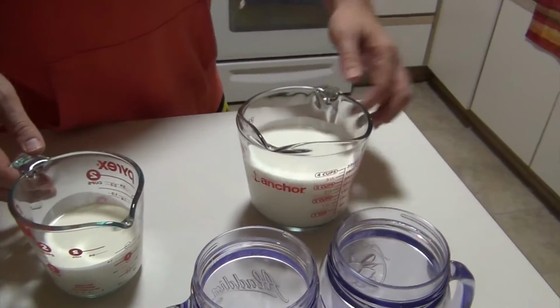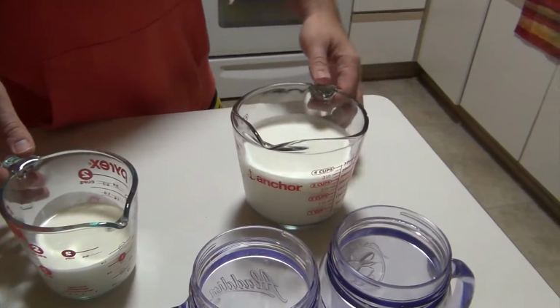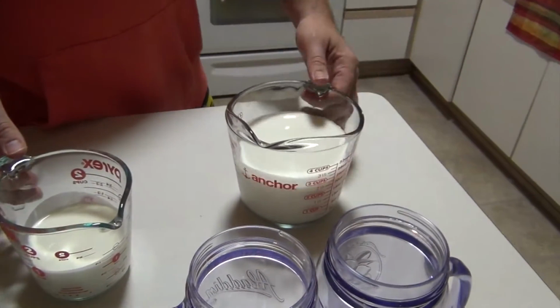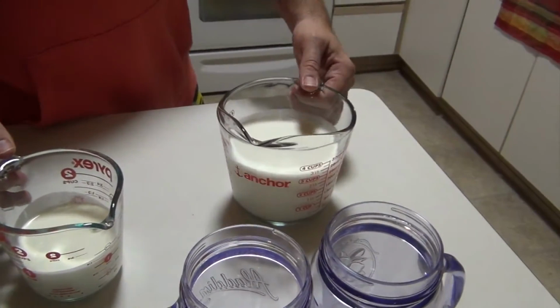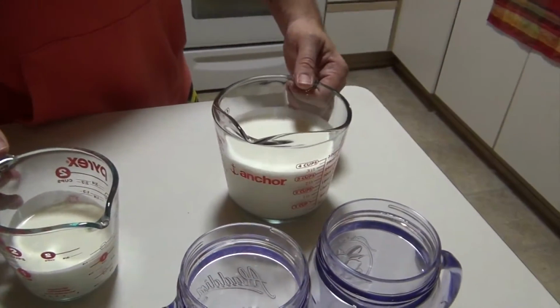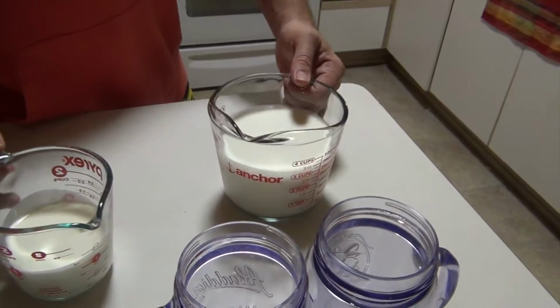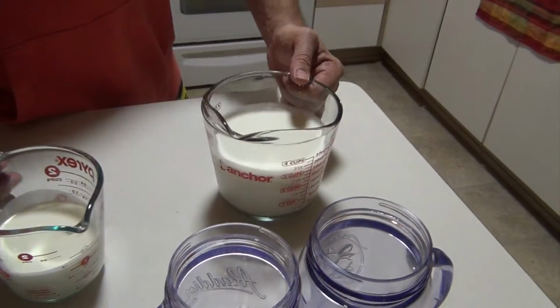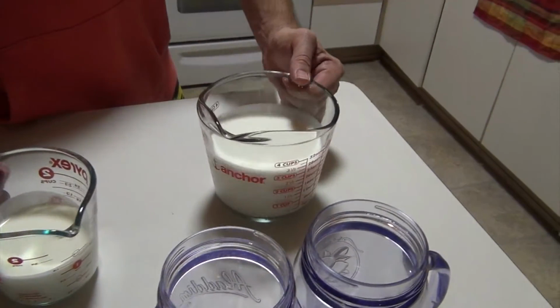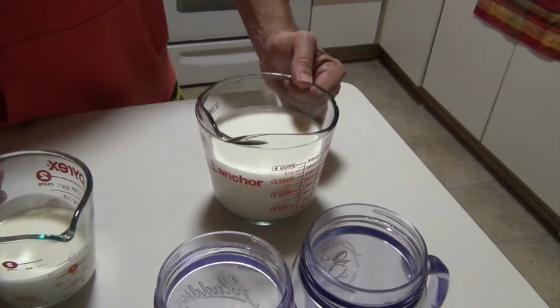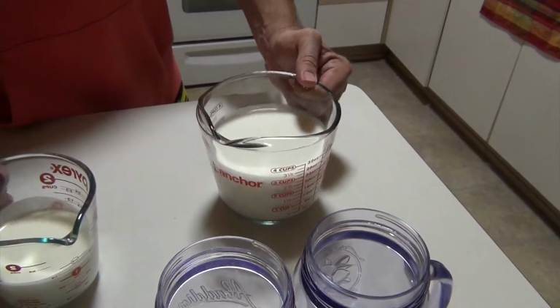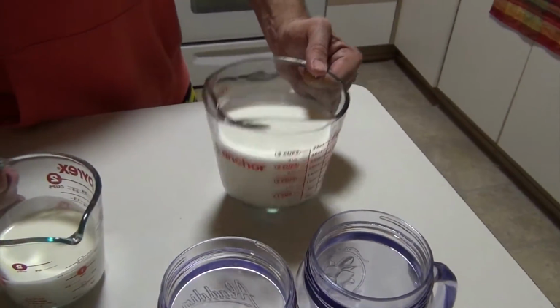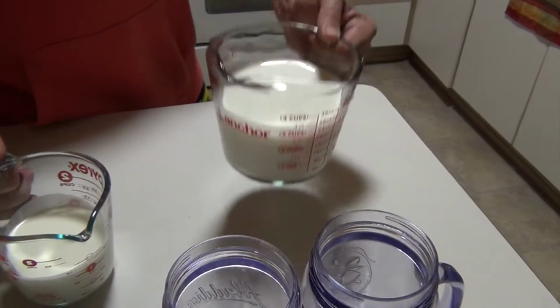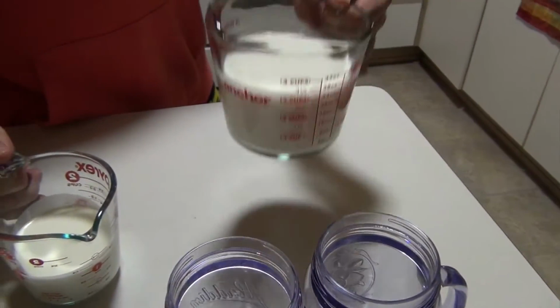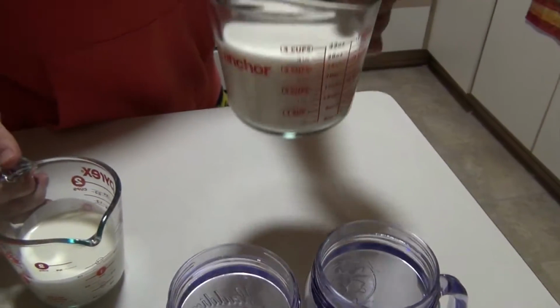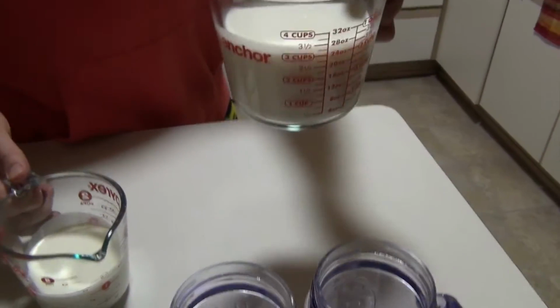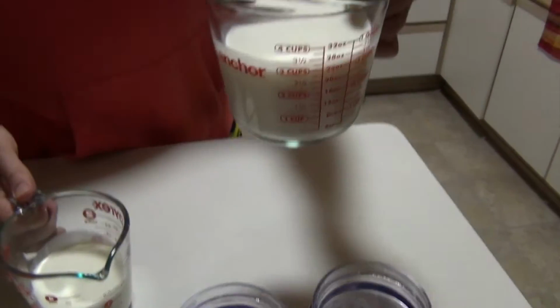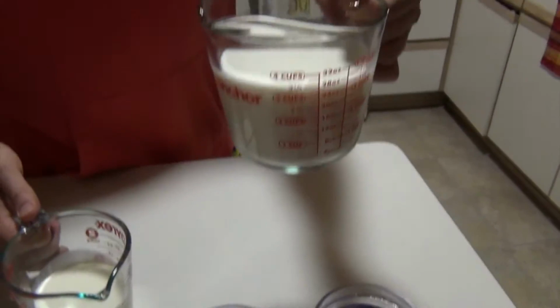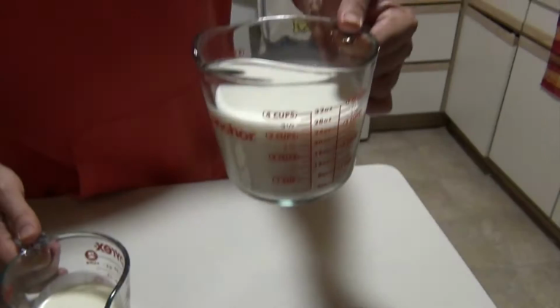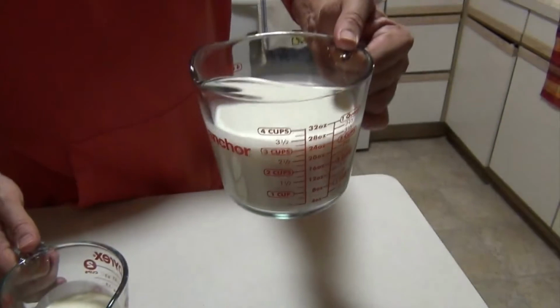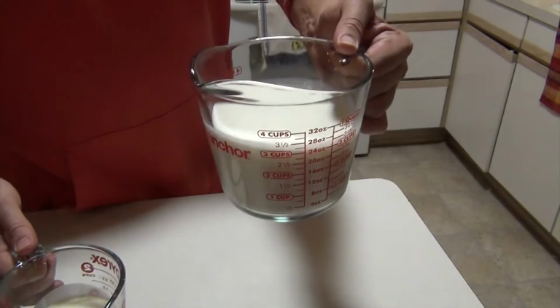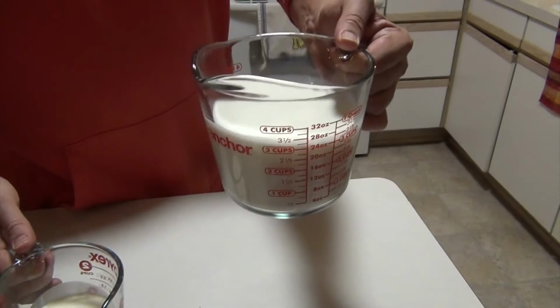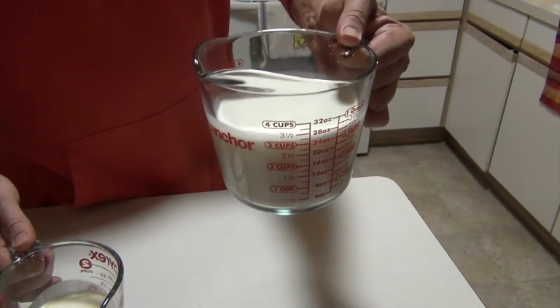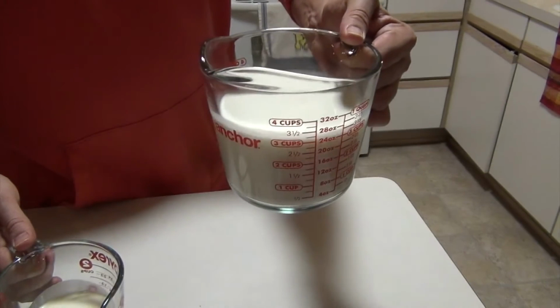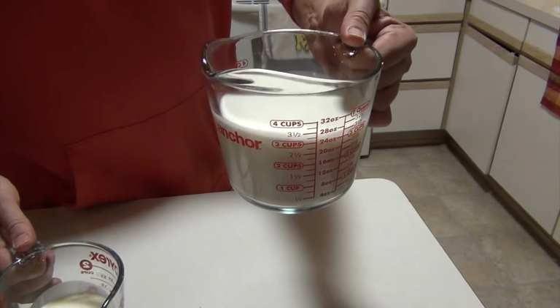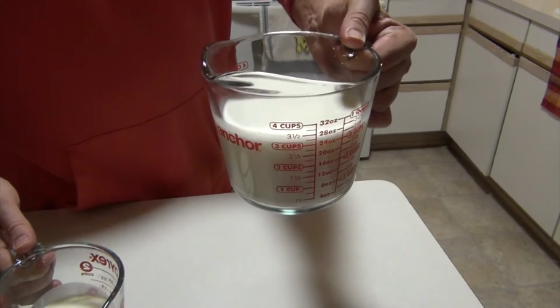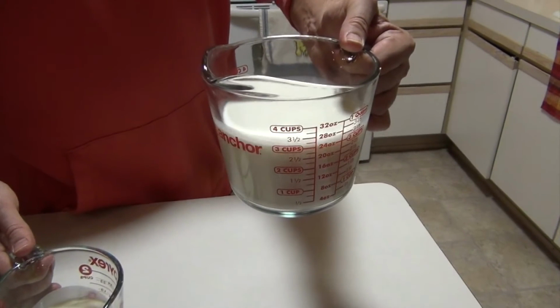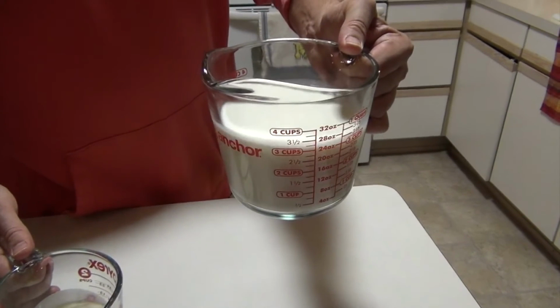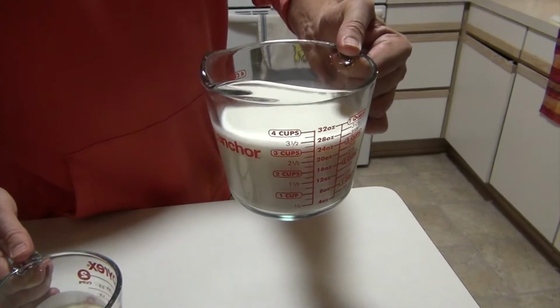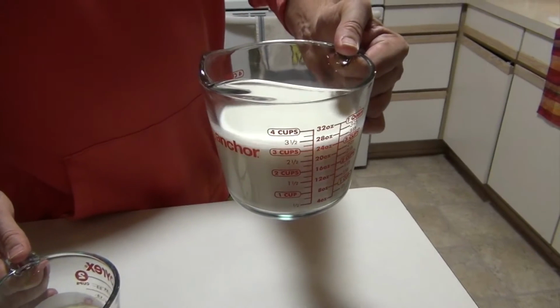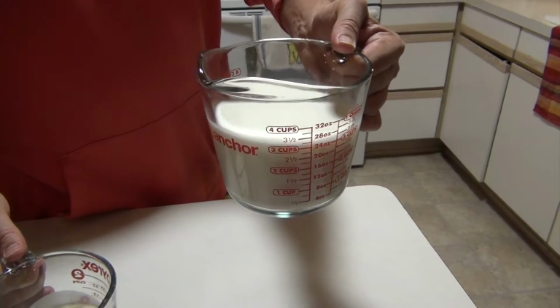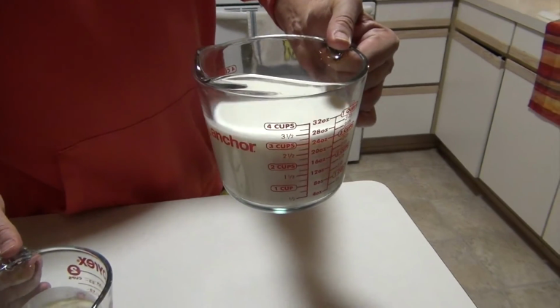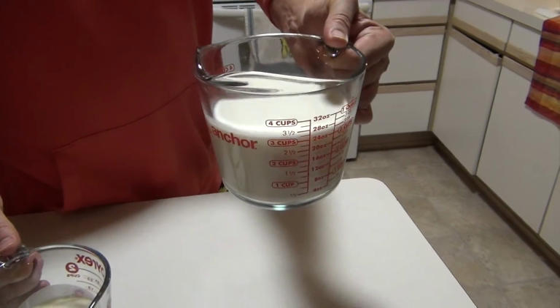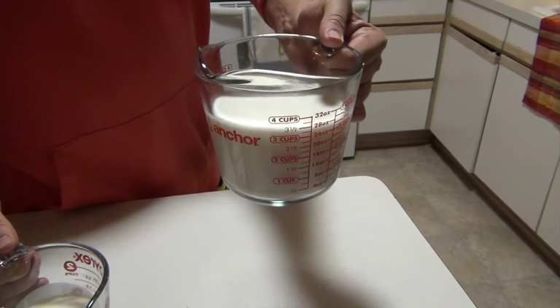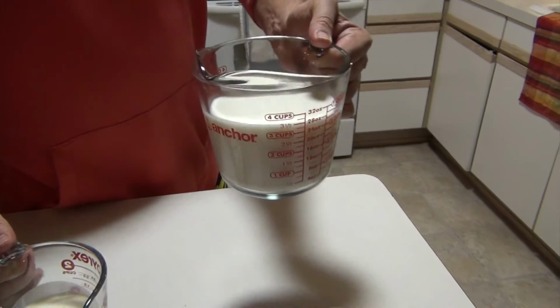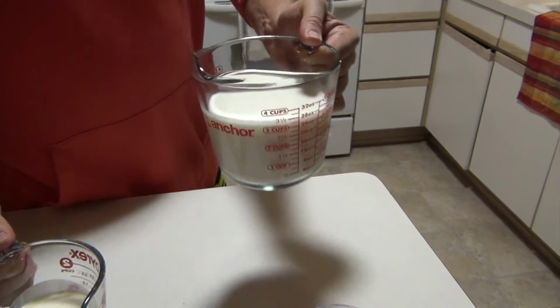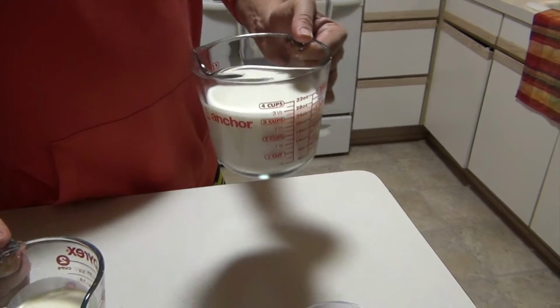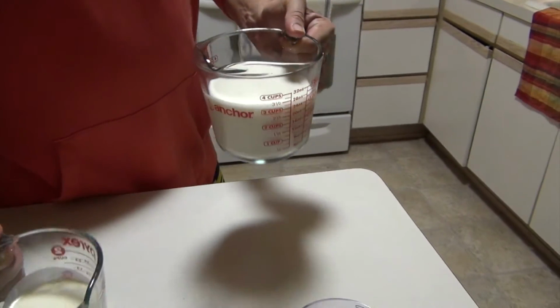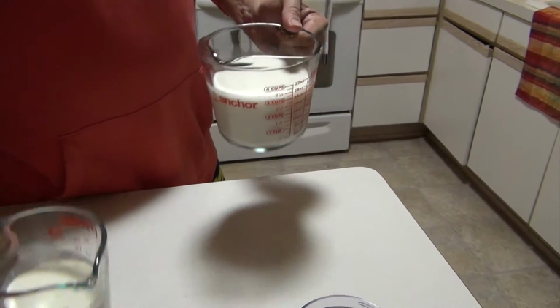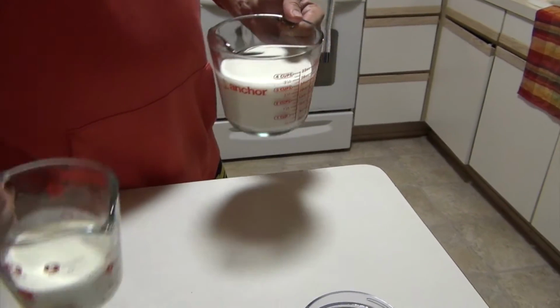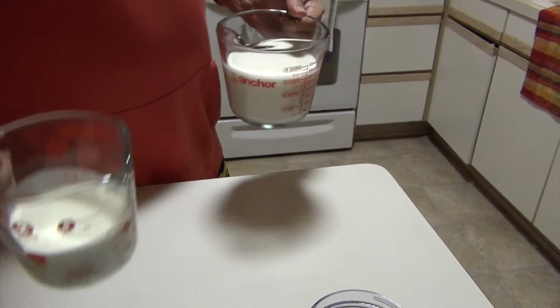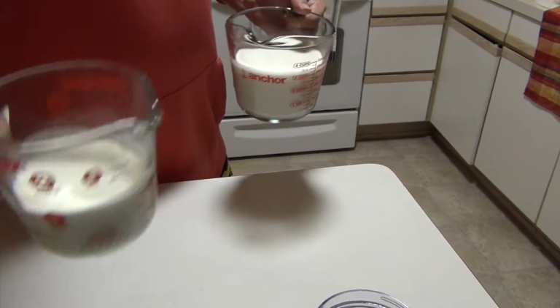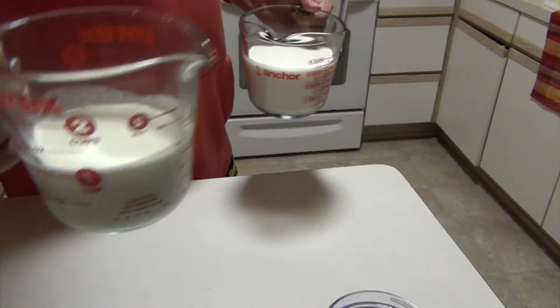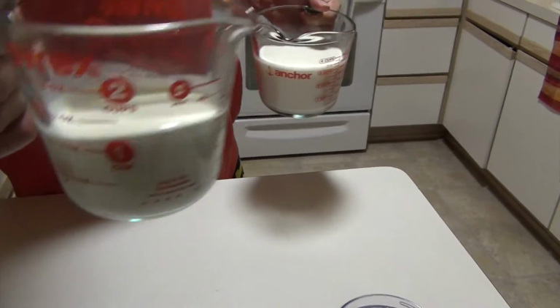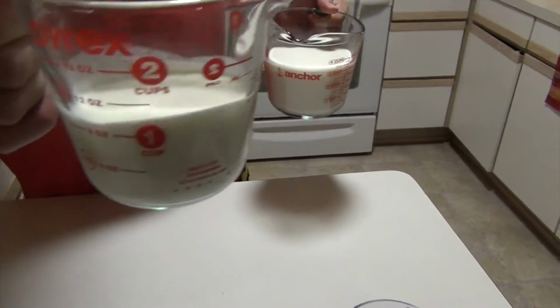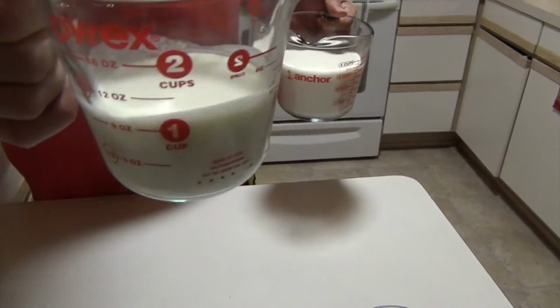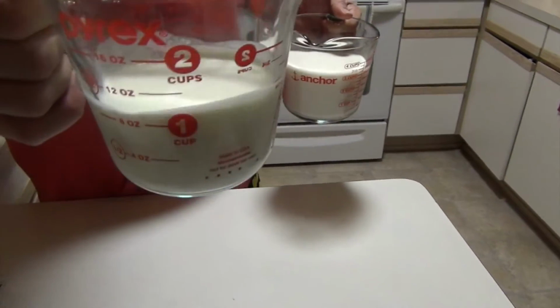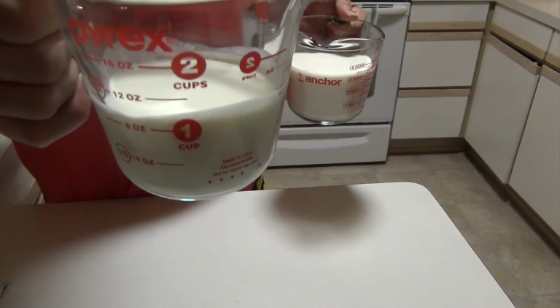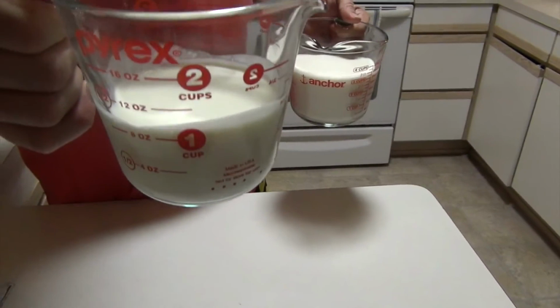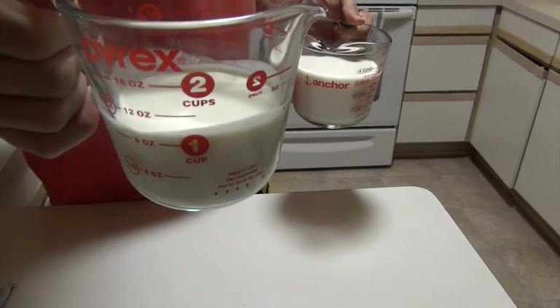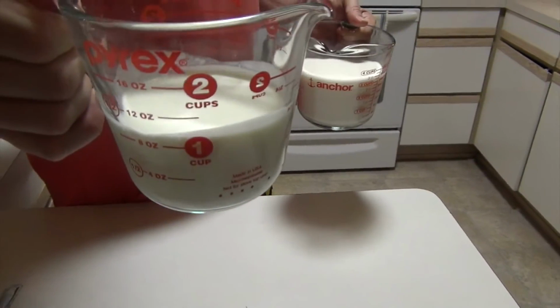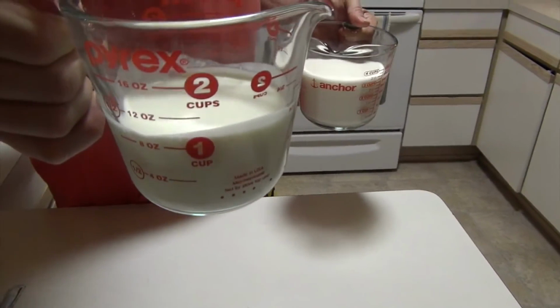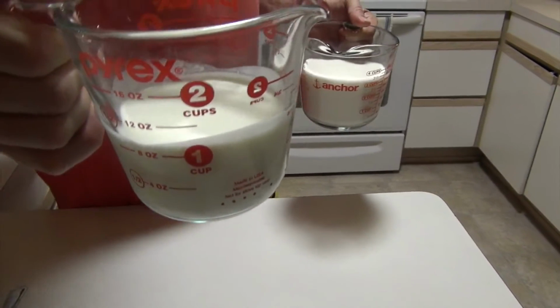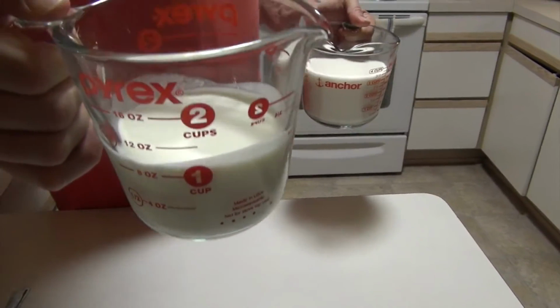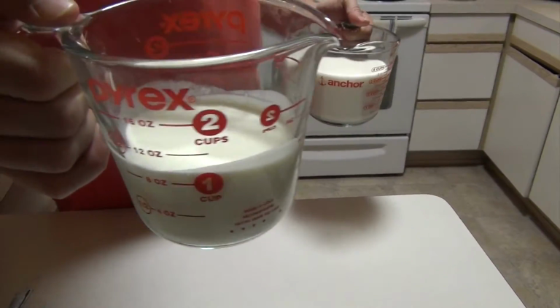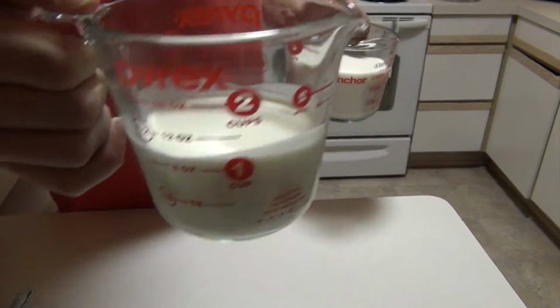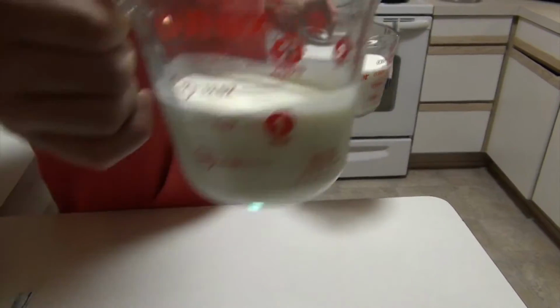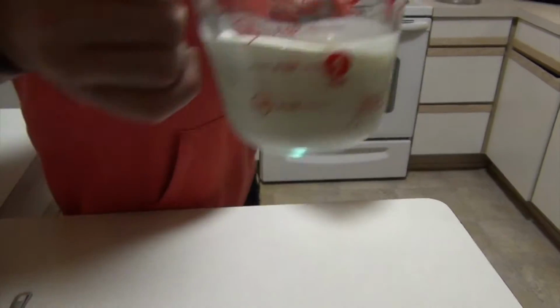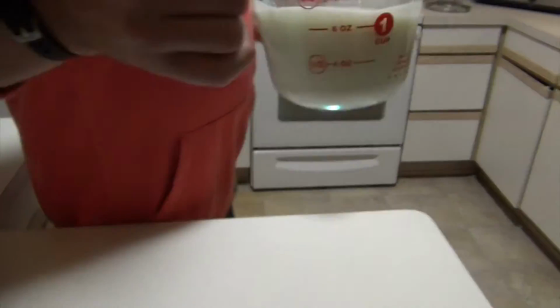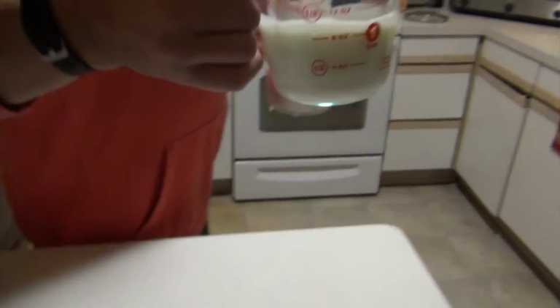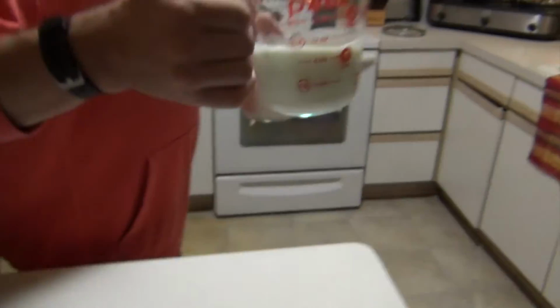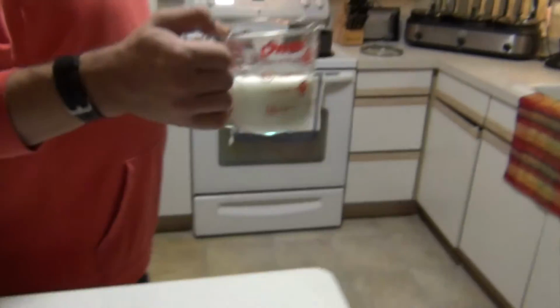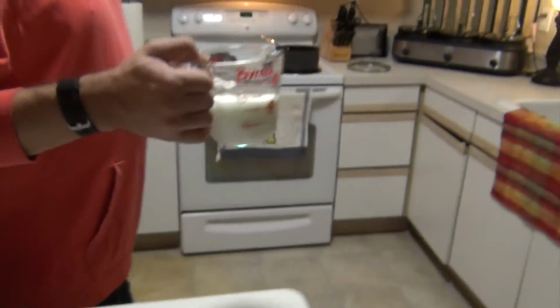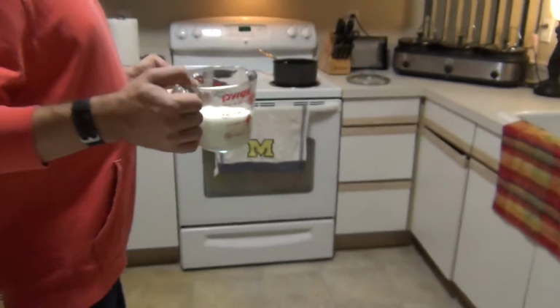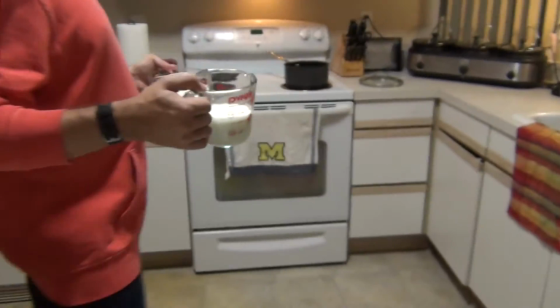Three cups milk, whatever kind you like, and one cup heavy cream. Let's take them to the stove.